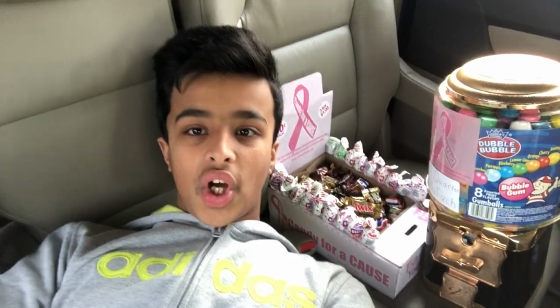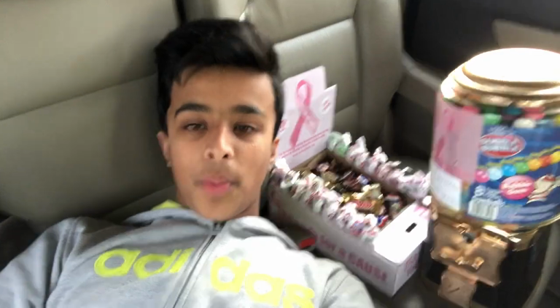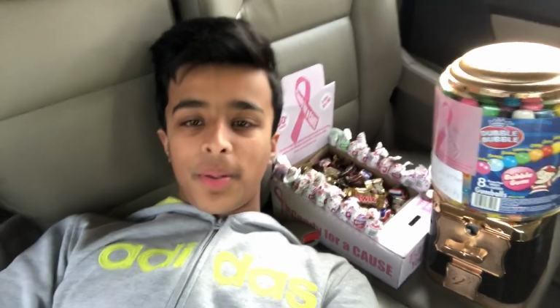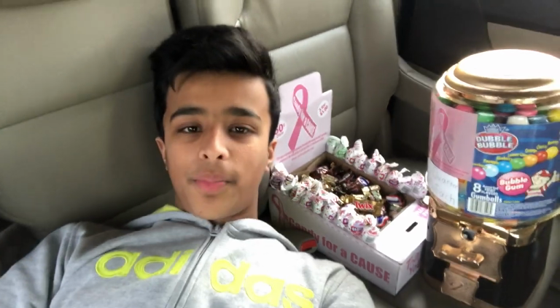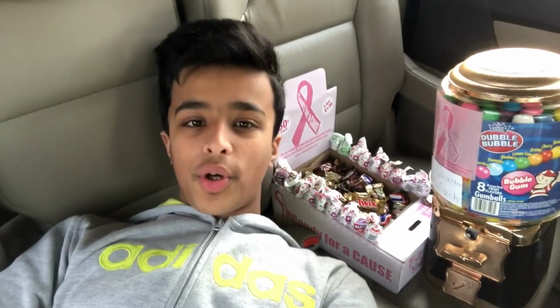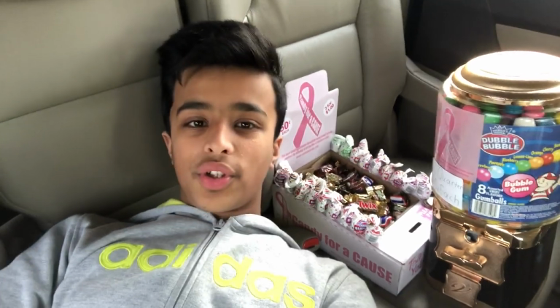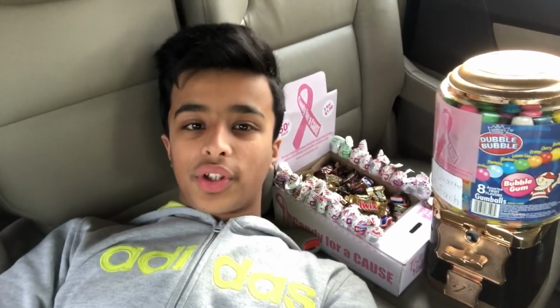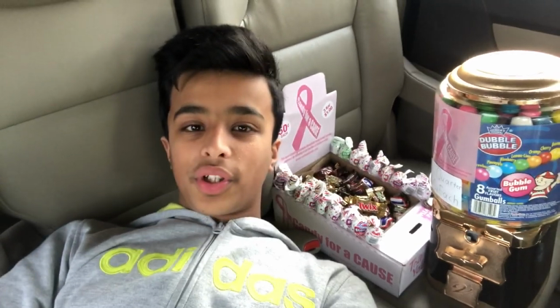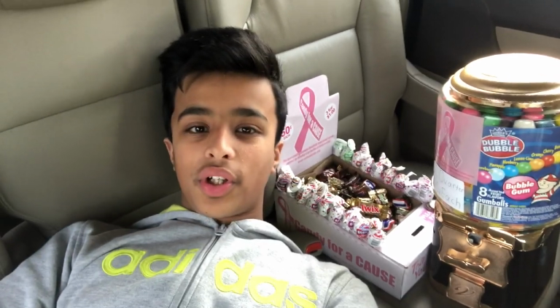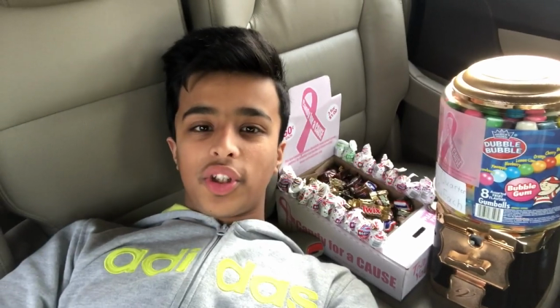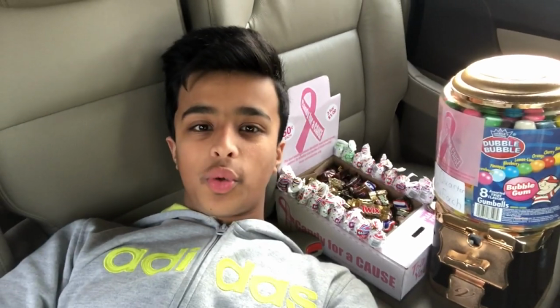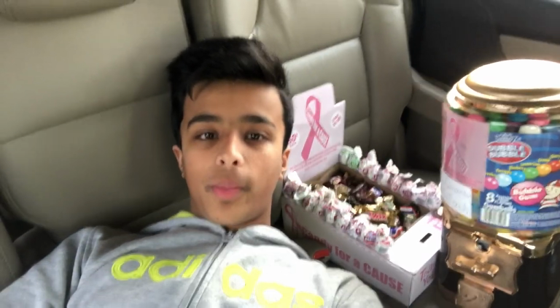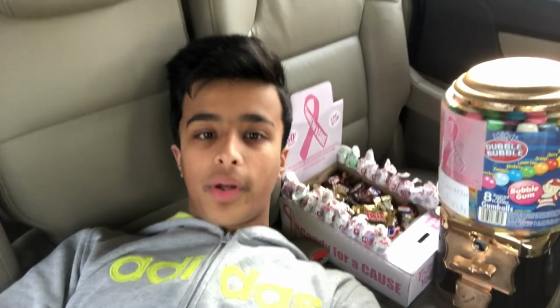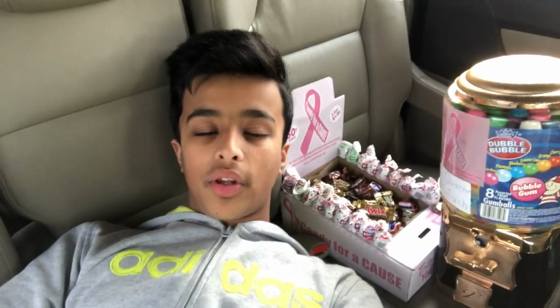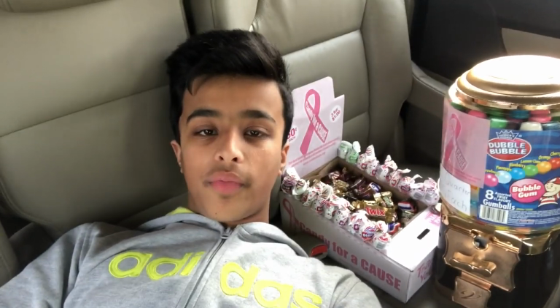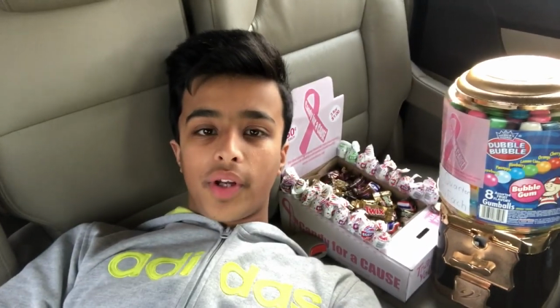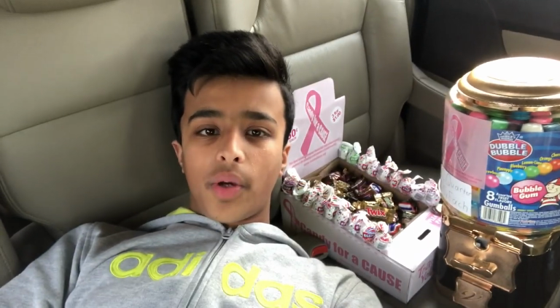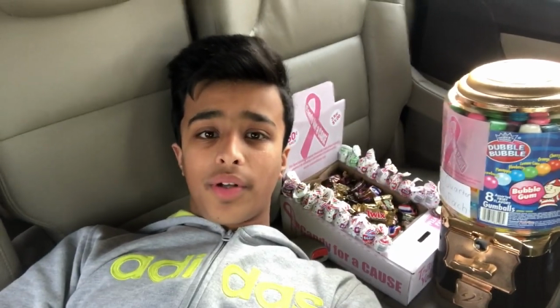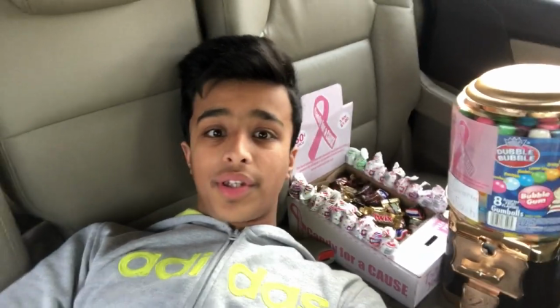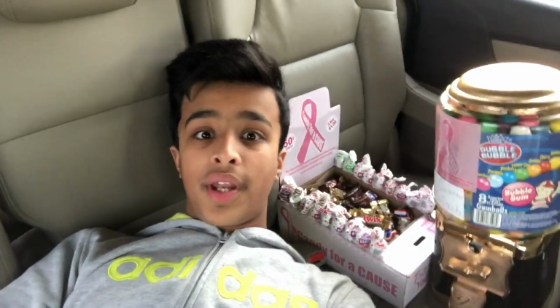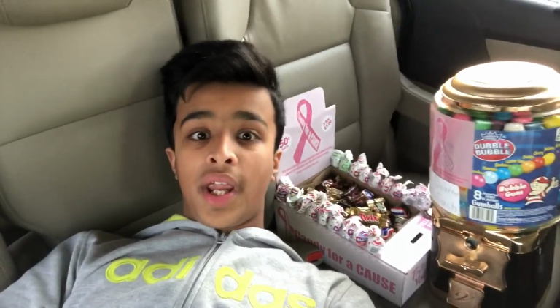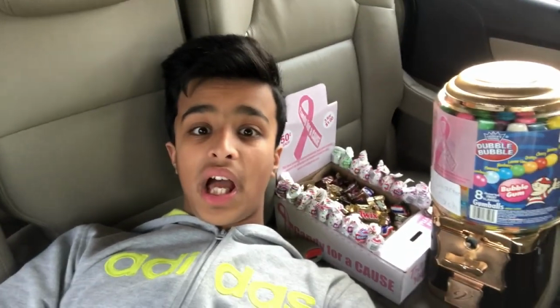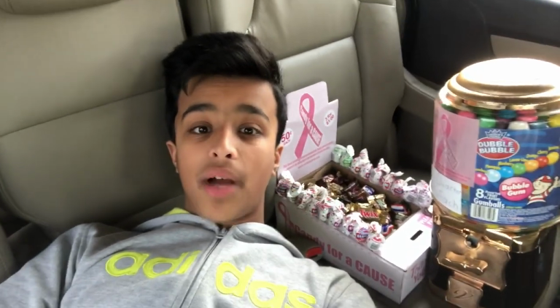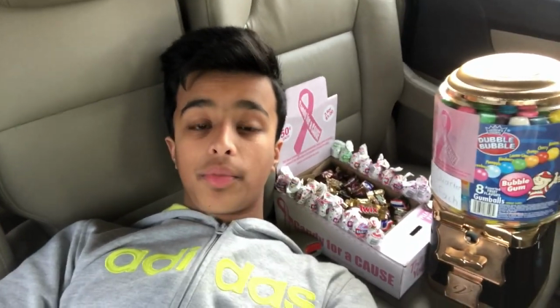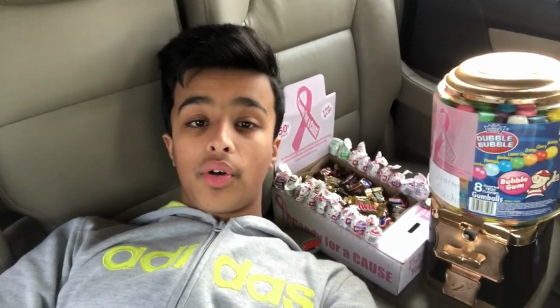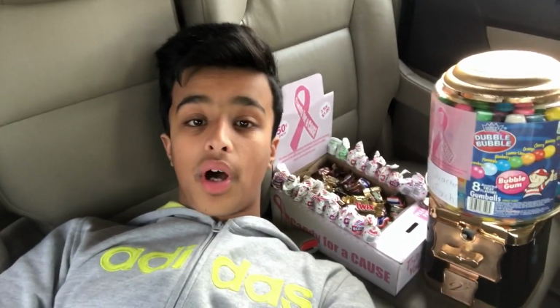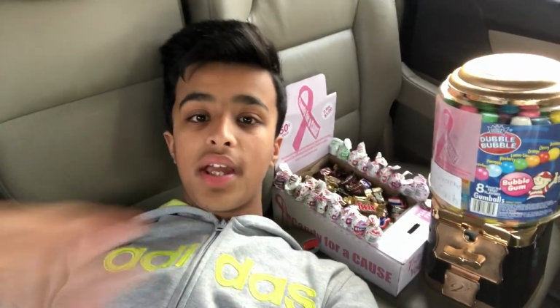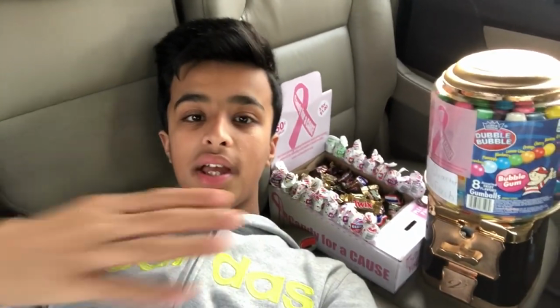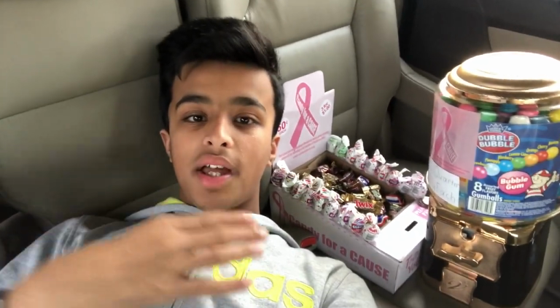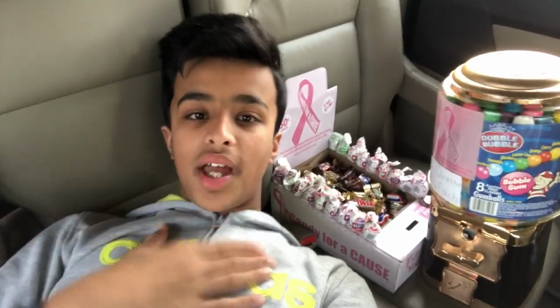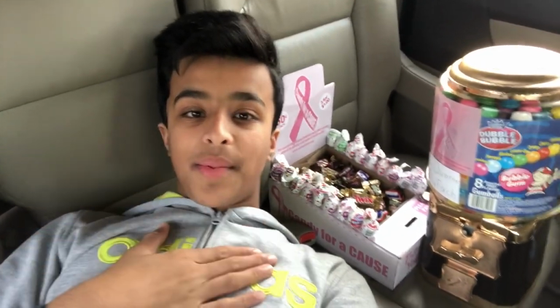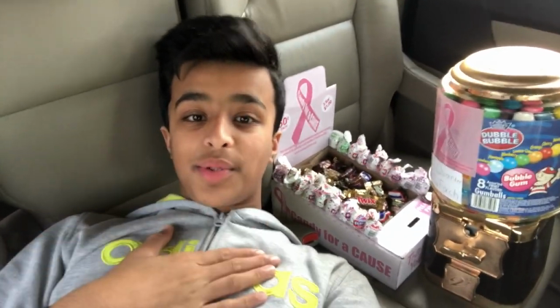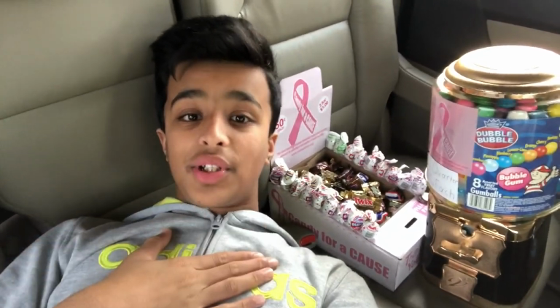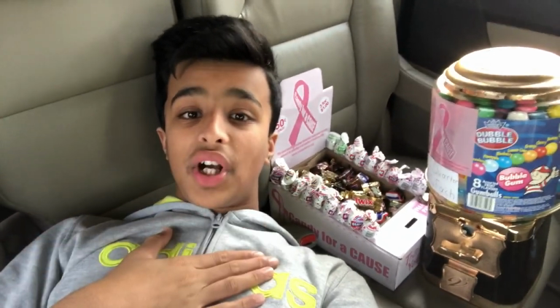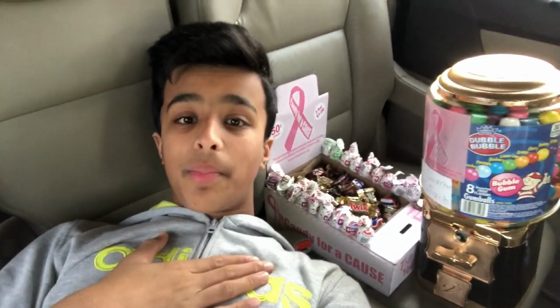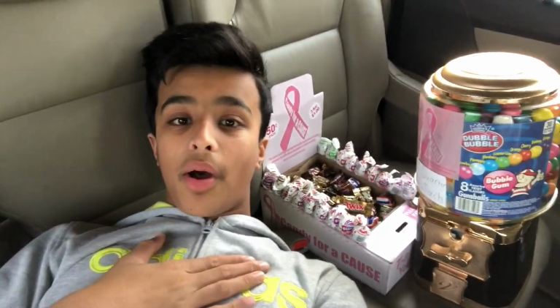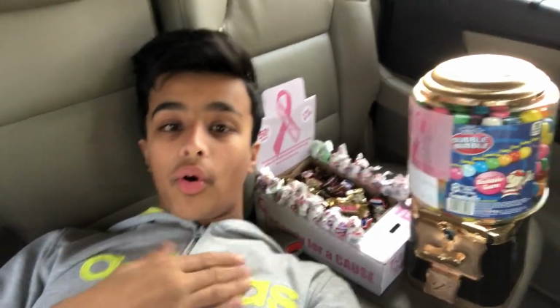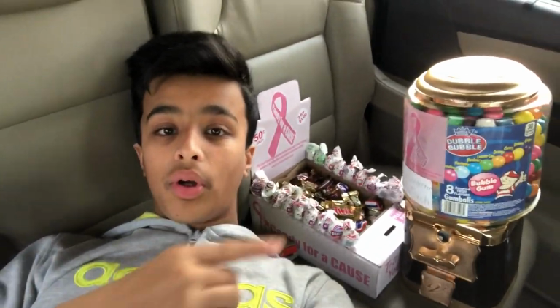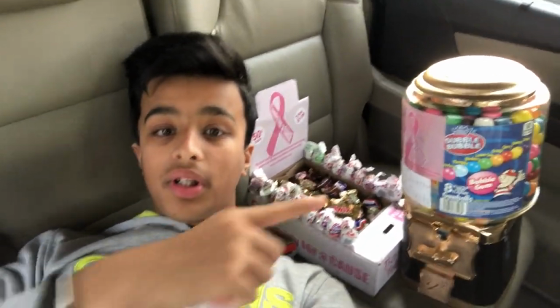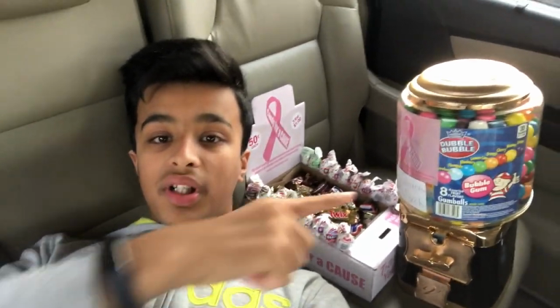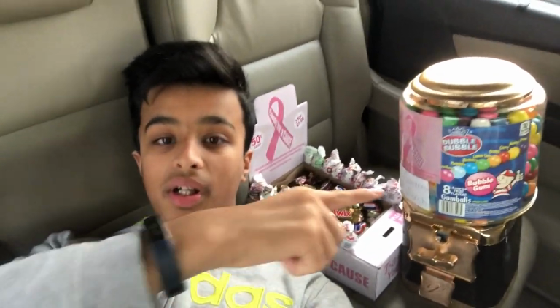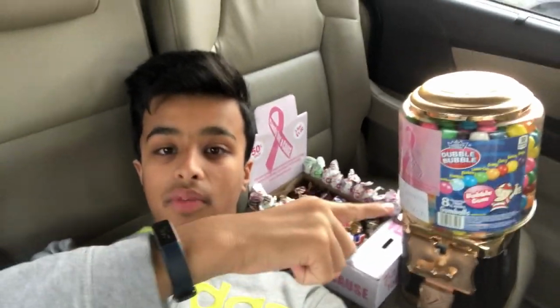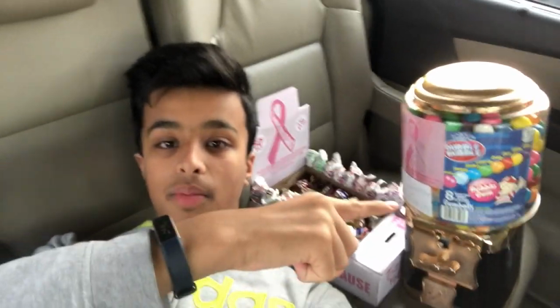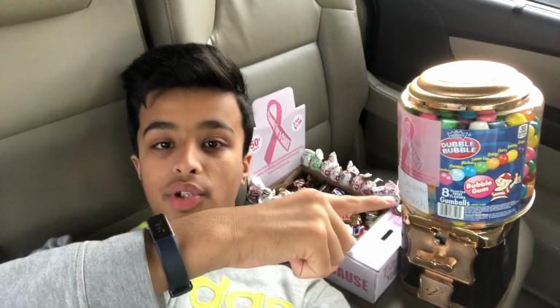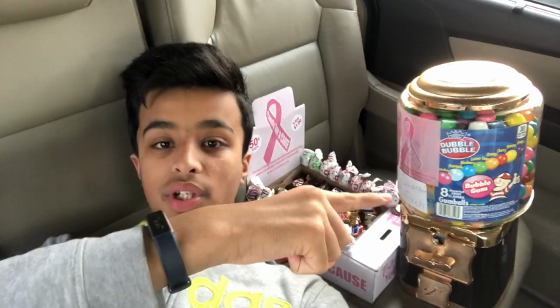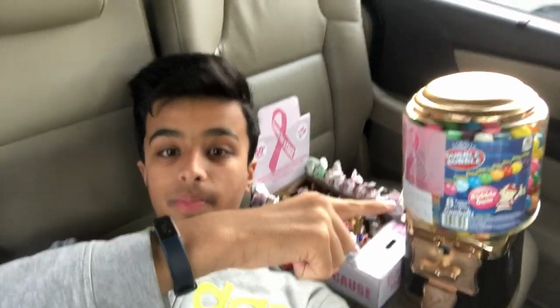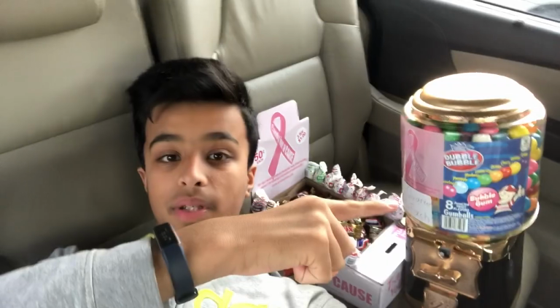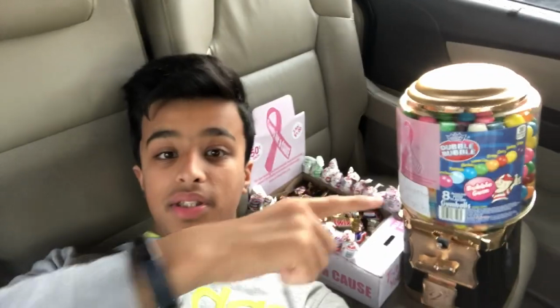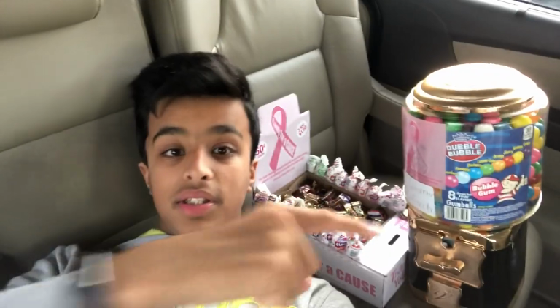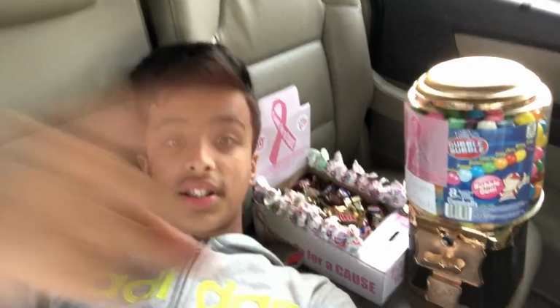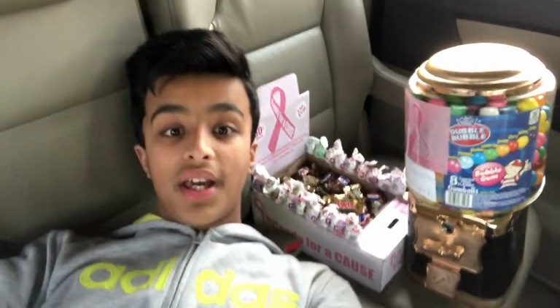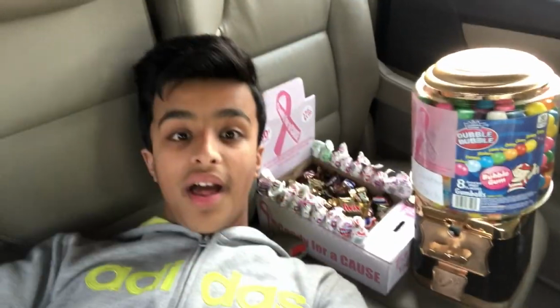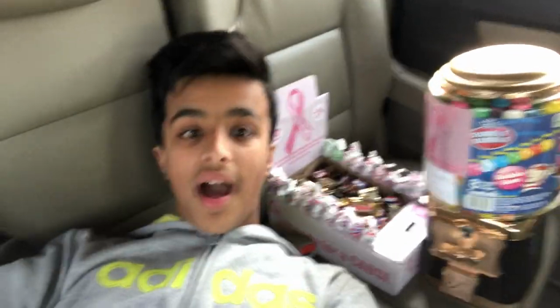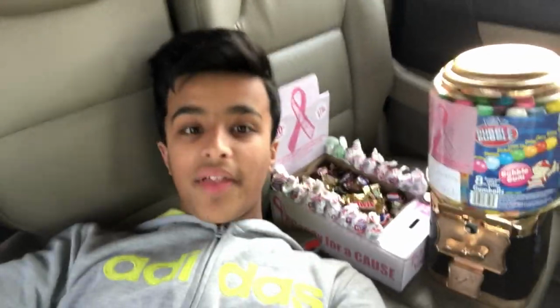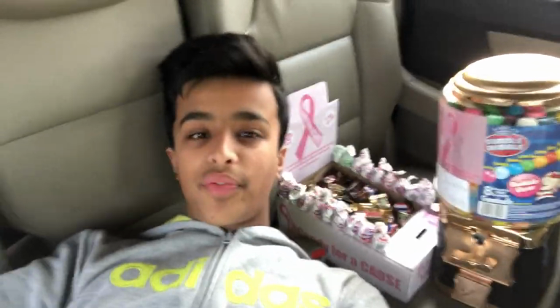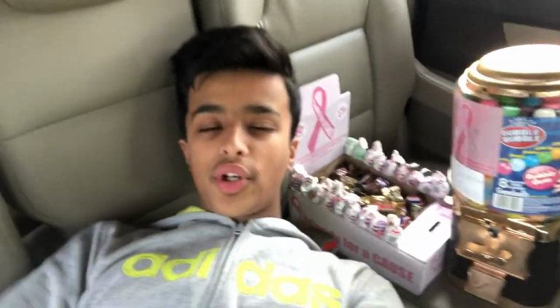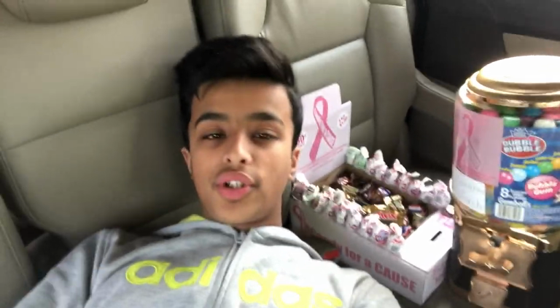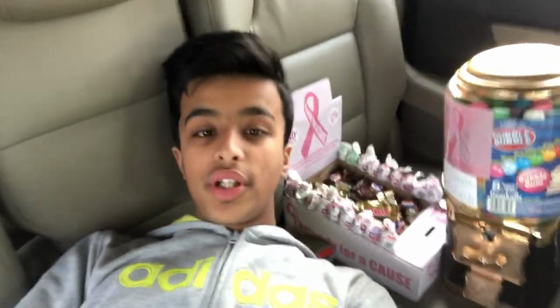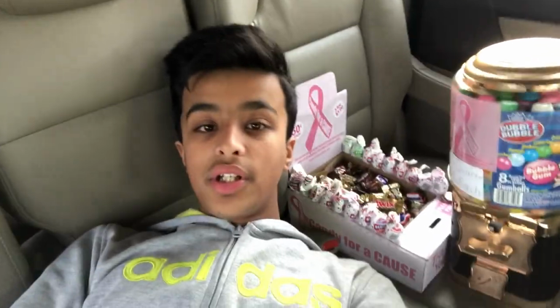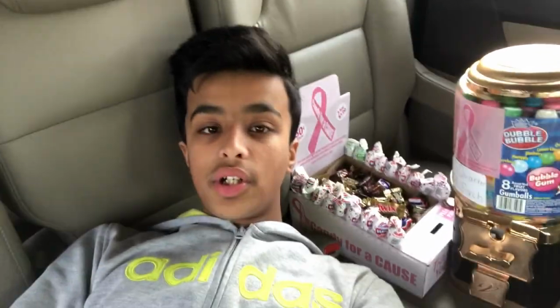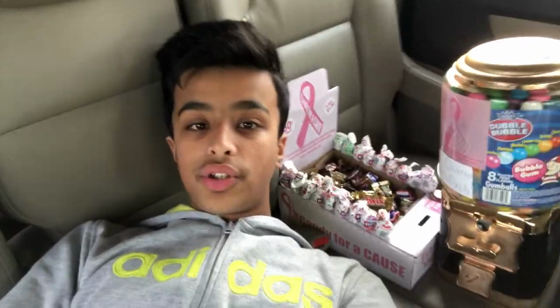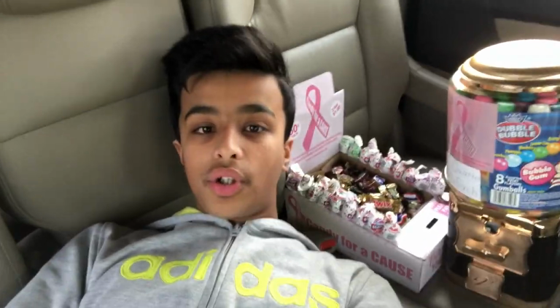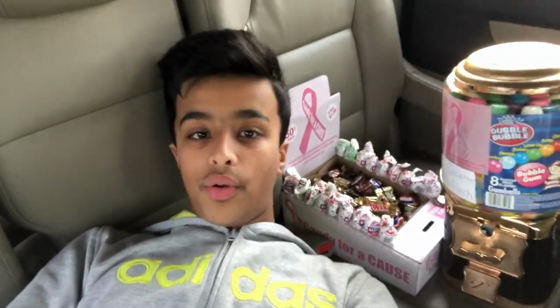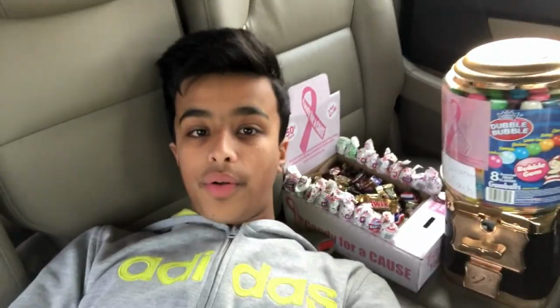Welcome everyone! In today's video I'm starting my own gumball machine business at 13 years old.